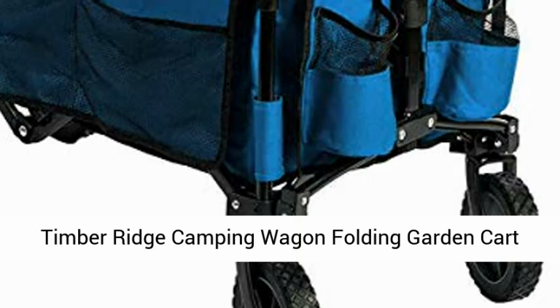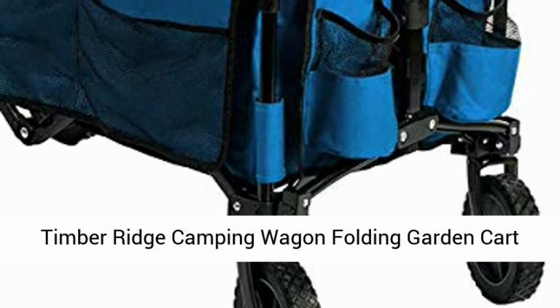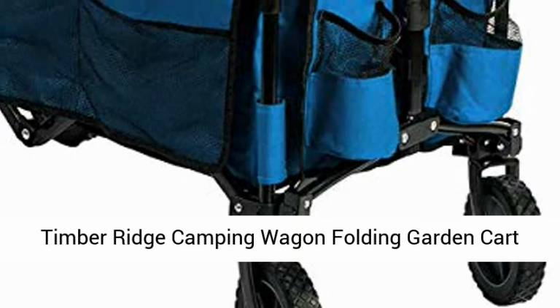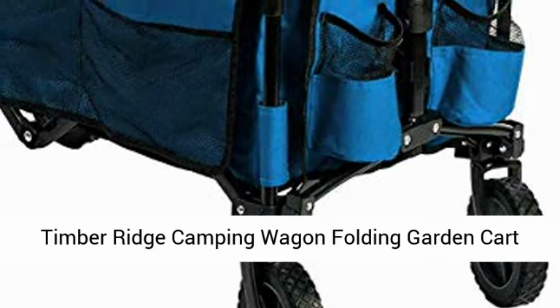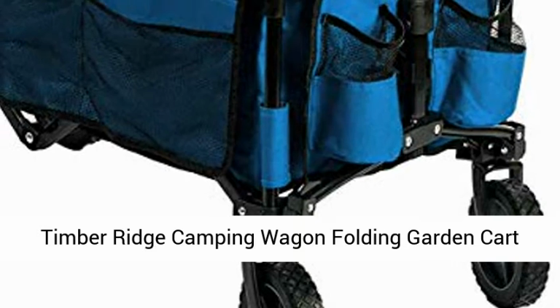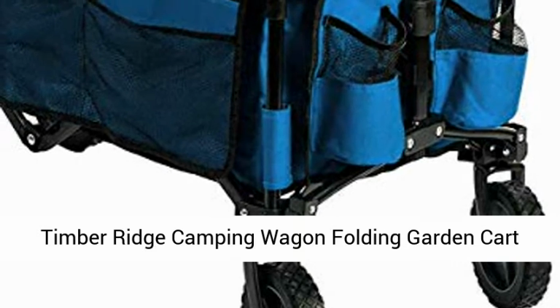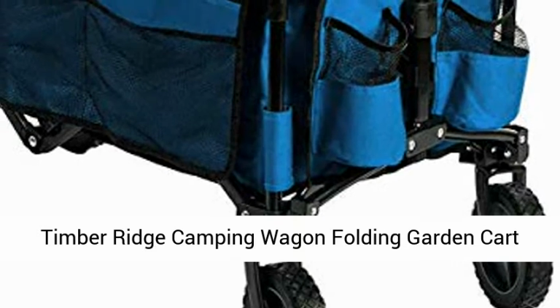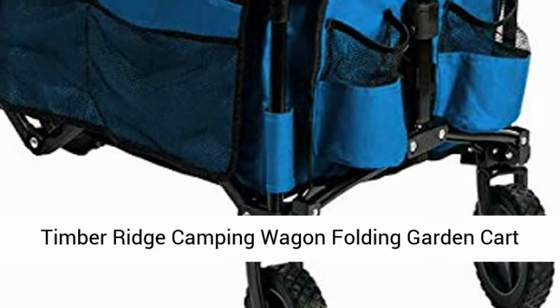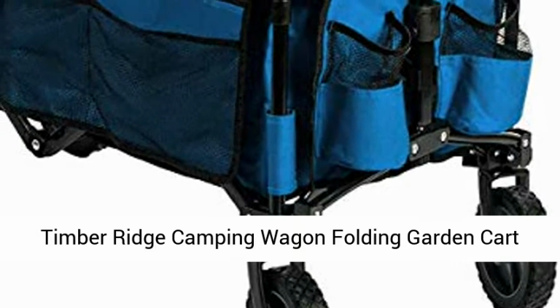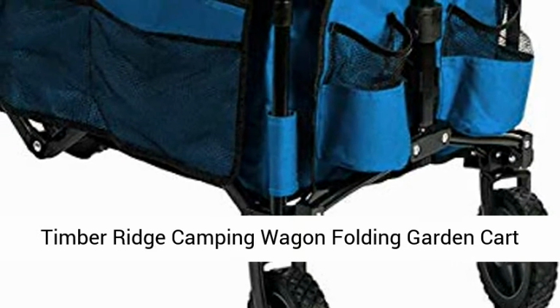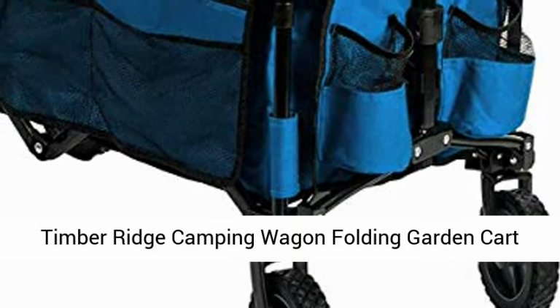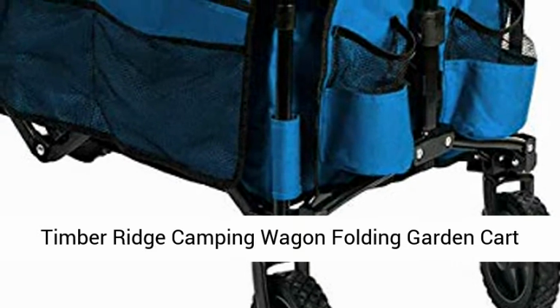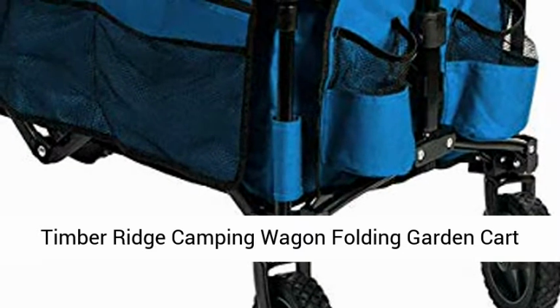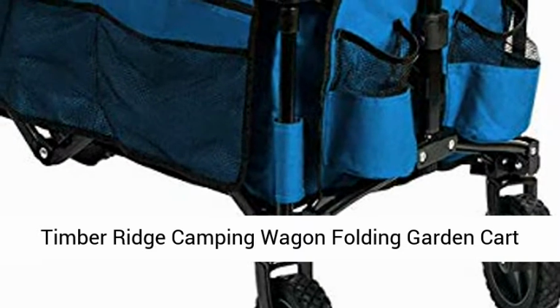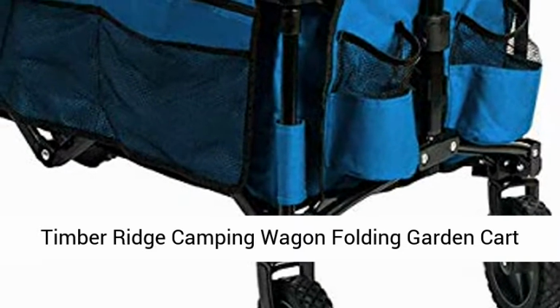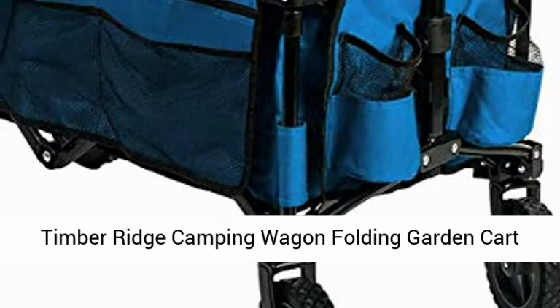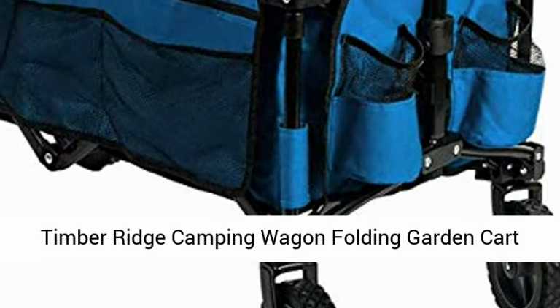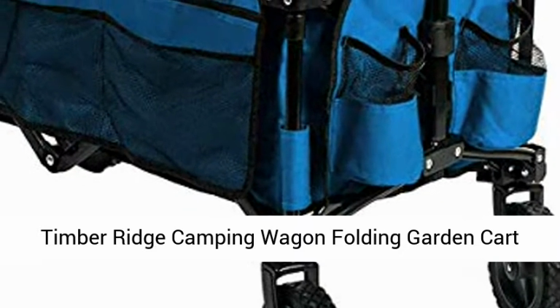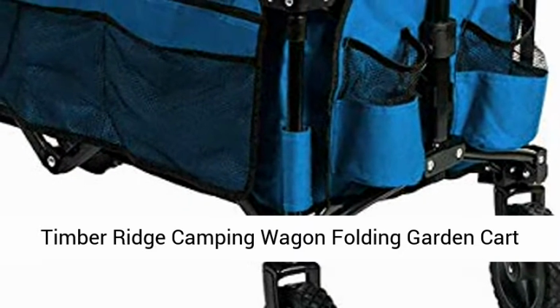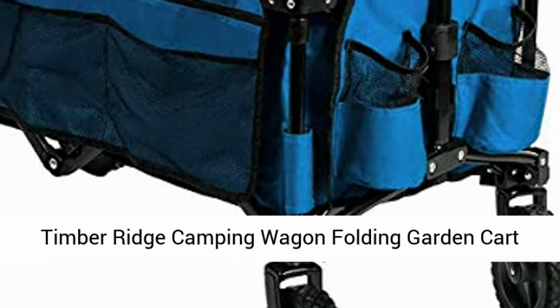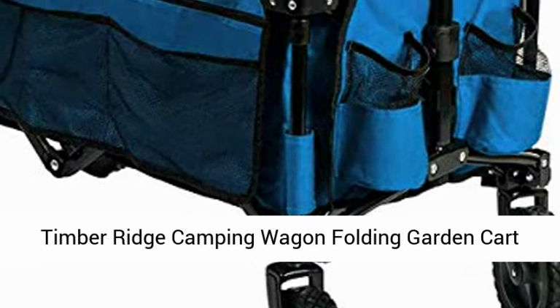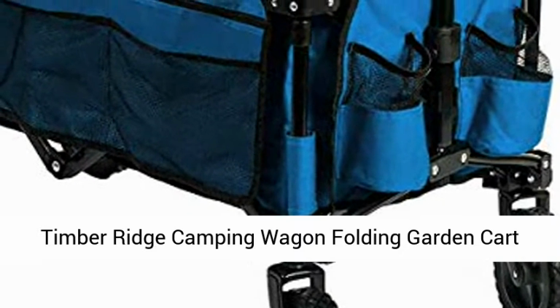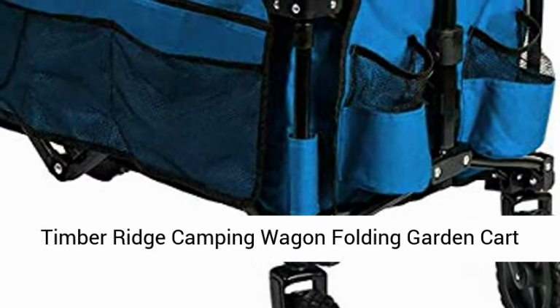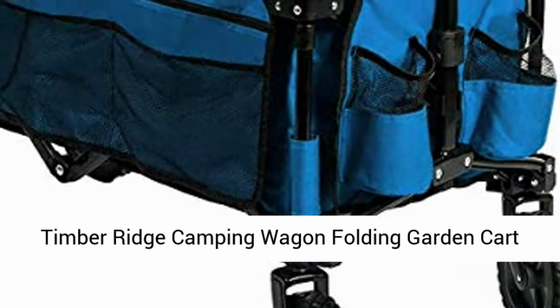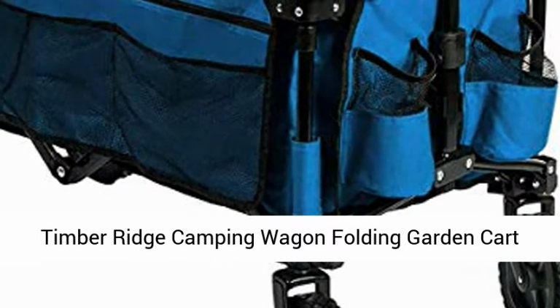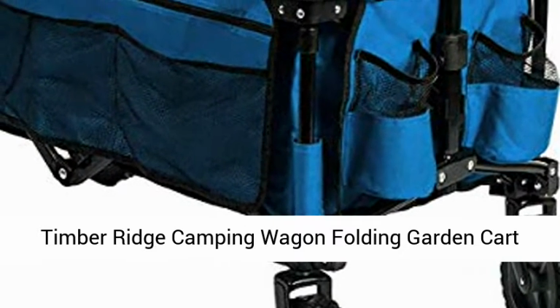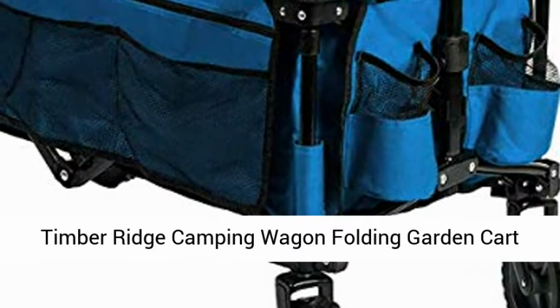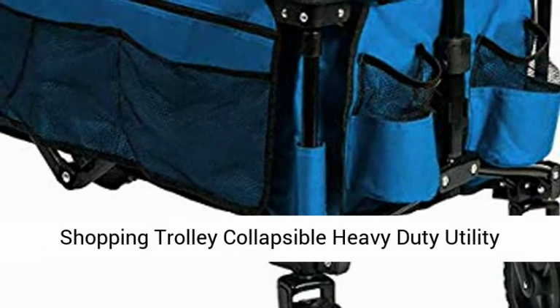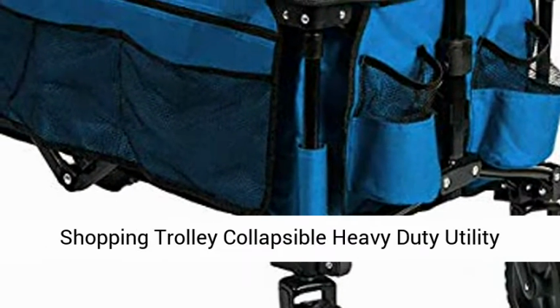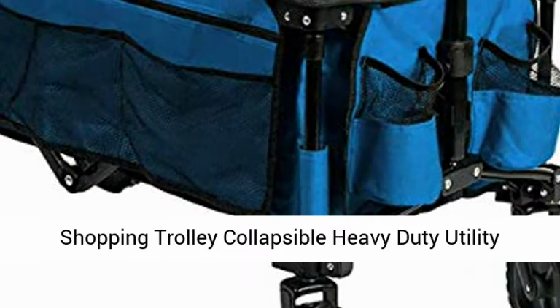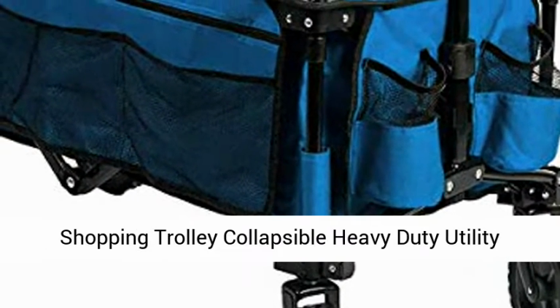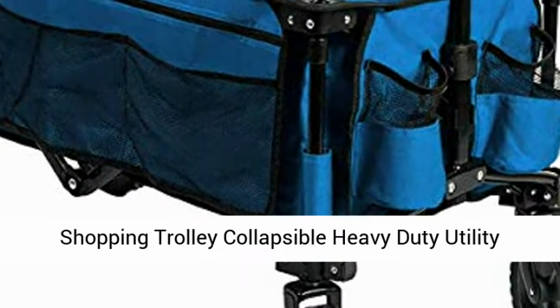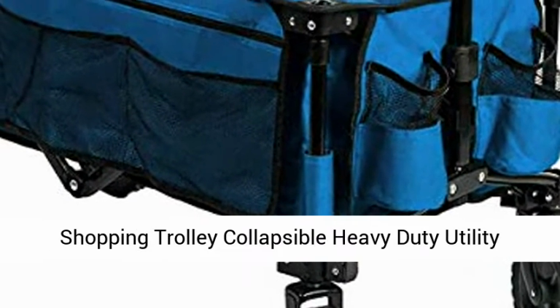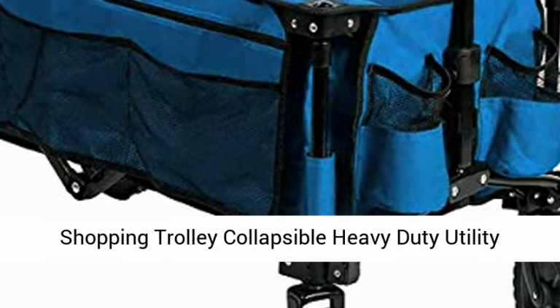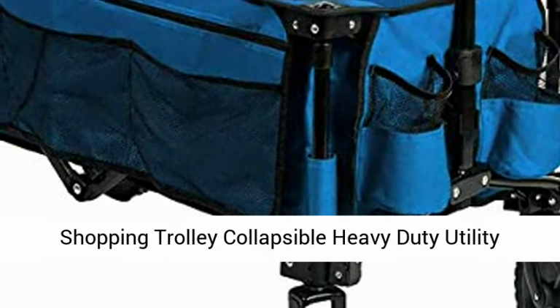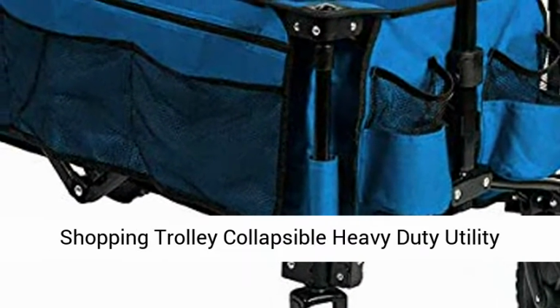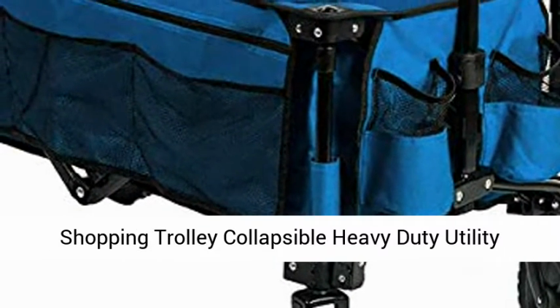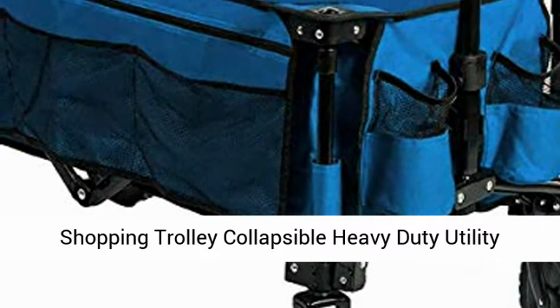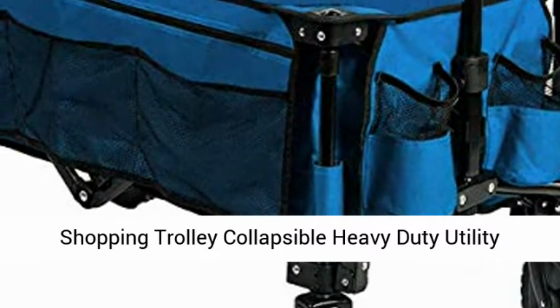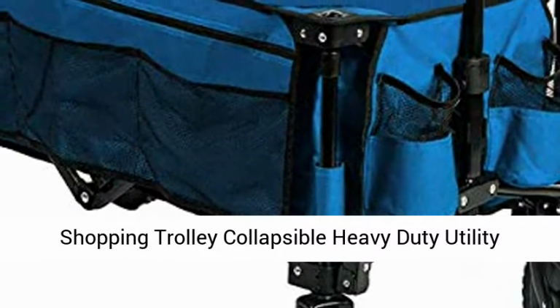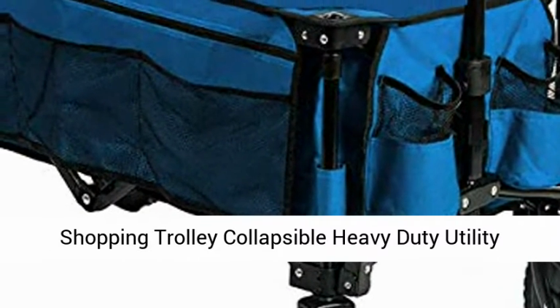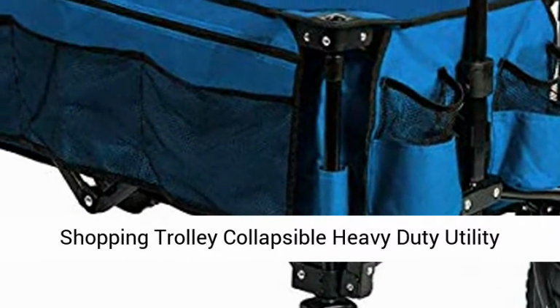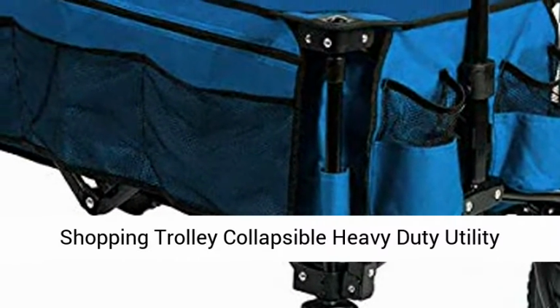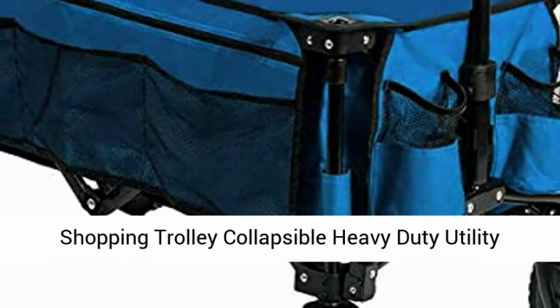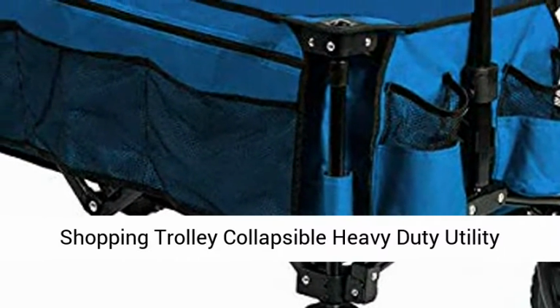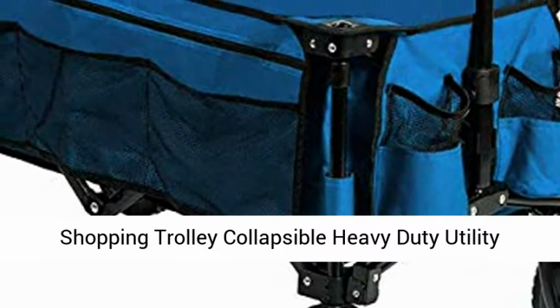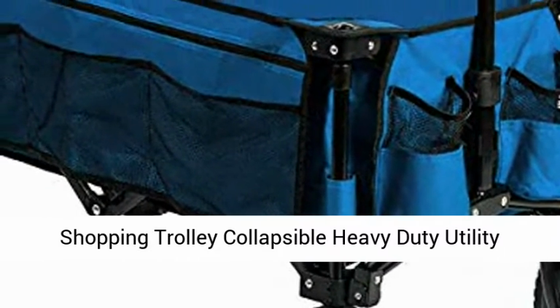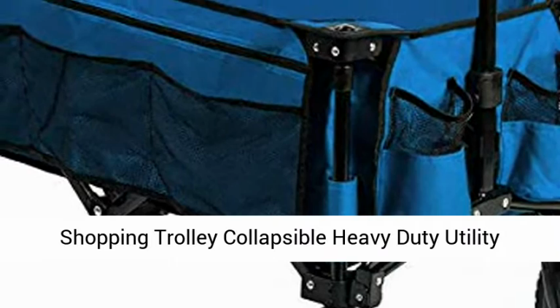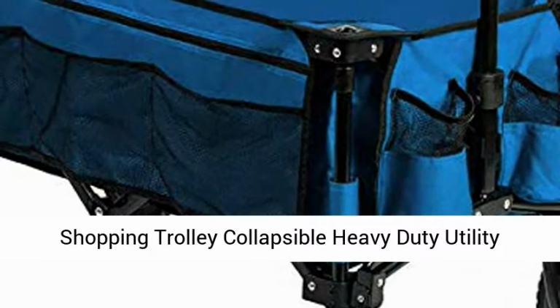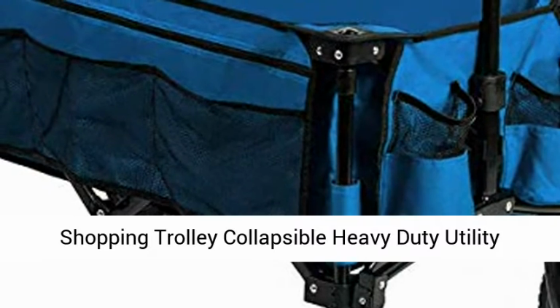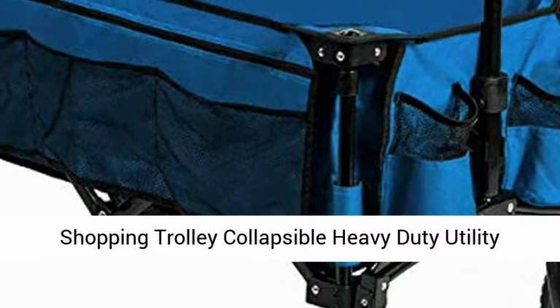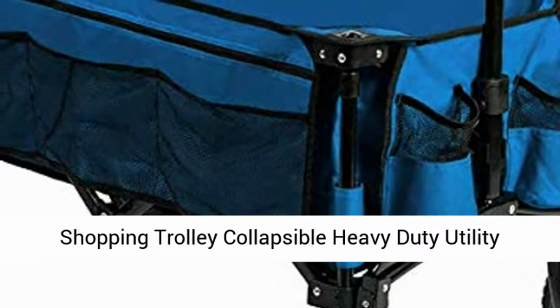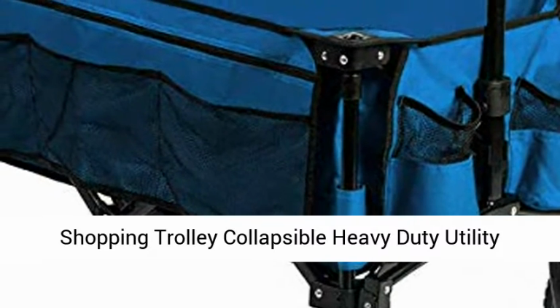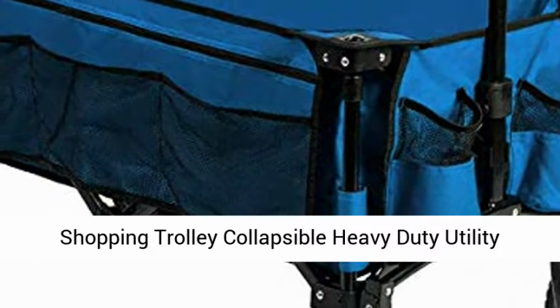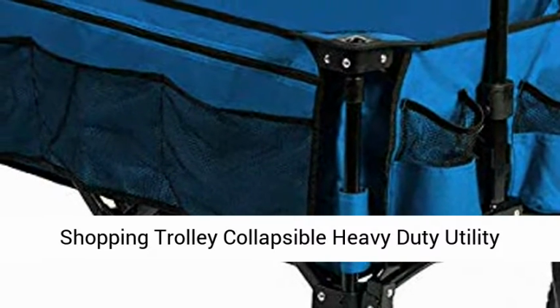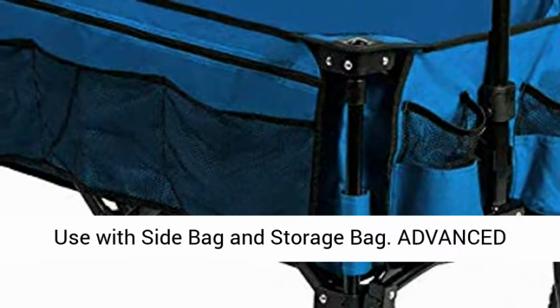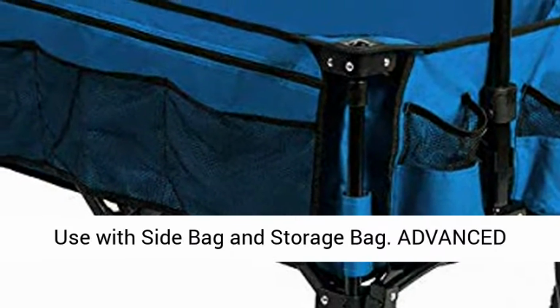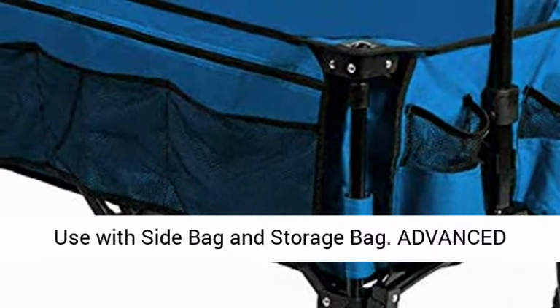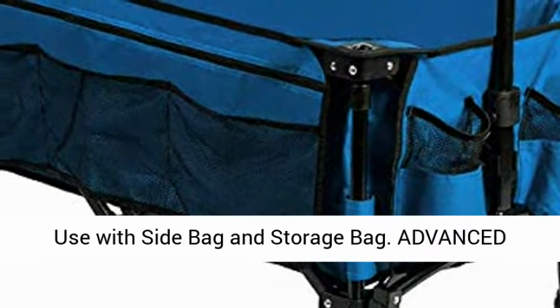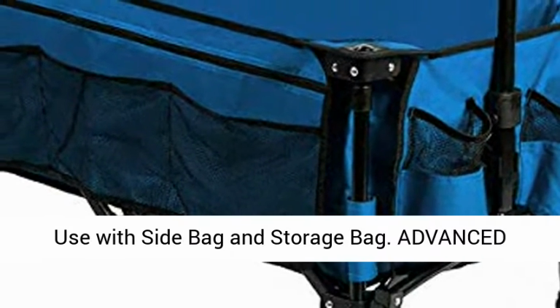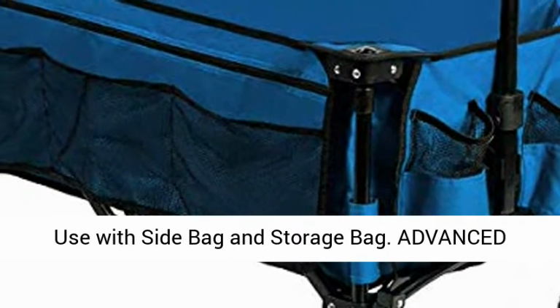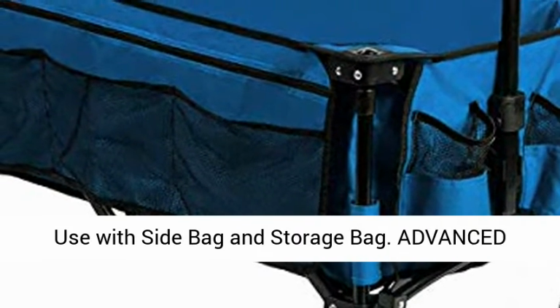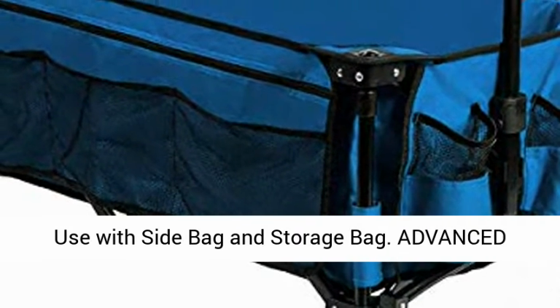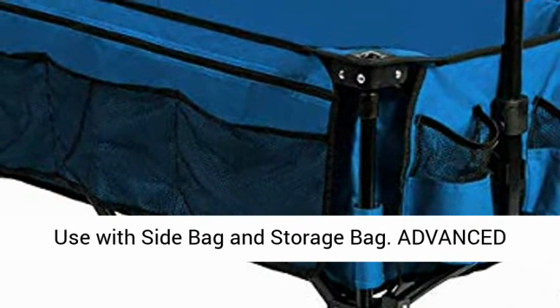Timber Ridge Camping Wagon Folding Garden Cart Shopping Trolley Collapsible Heavy Duty Utility Use with Side Bag and Storage Bag.